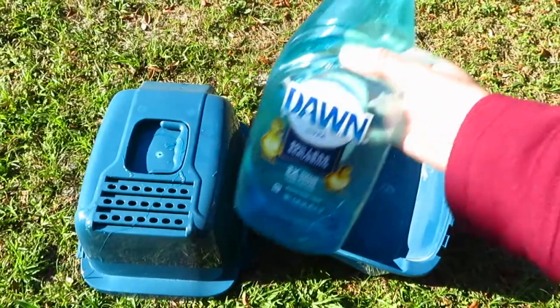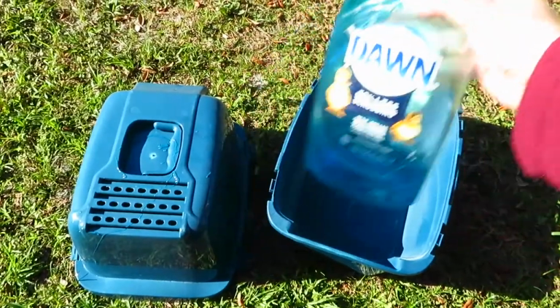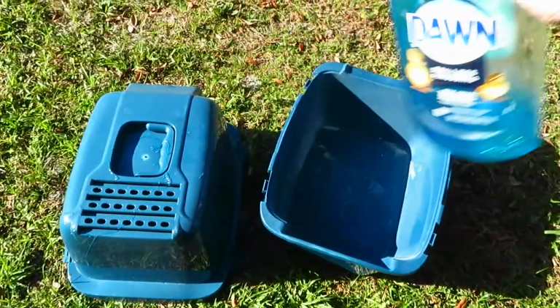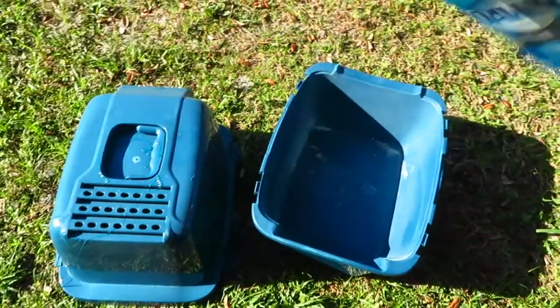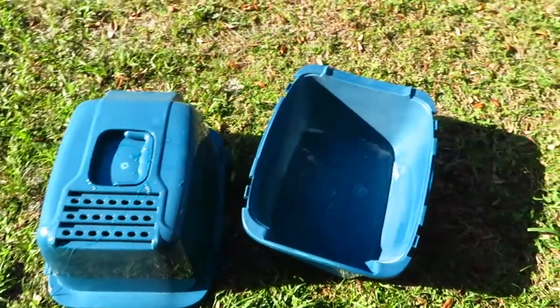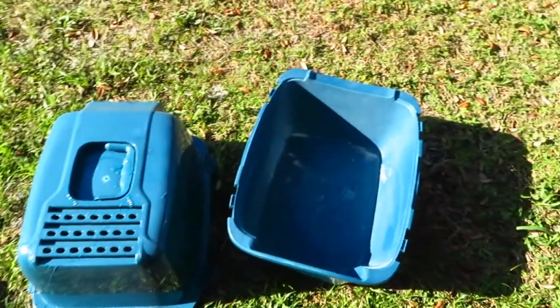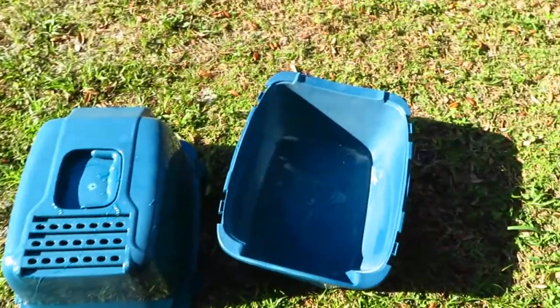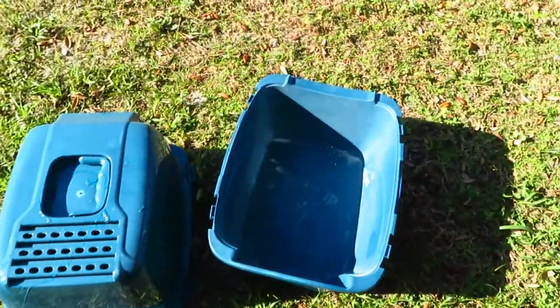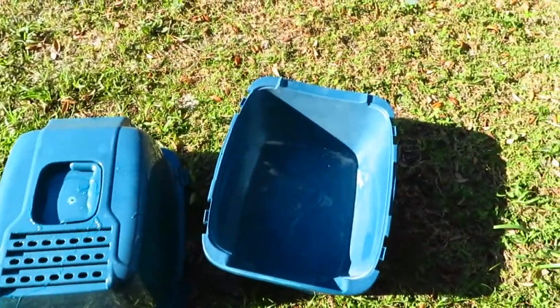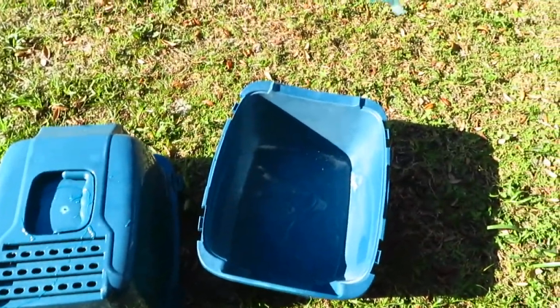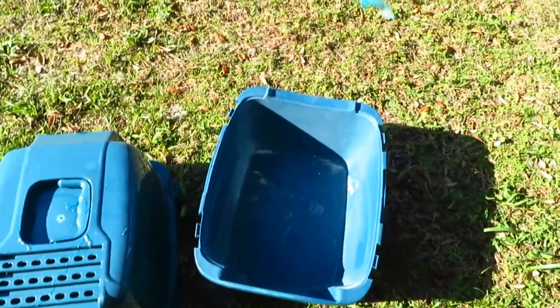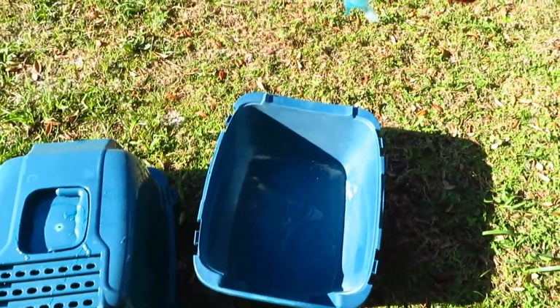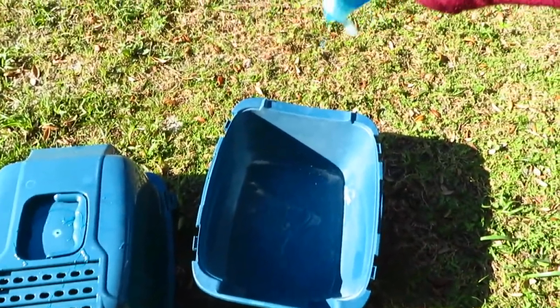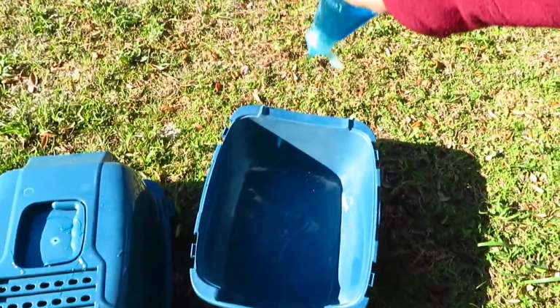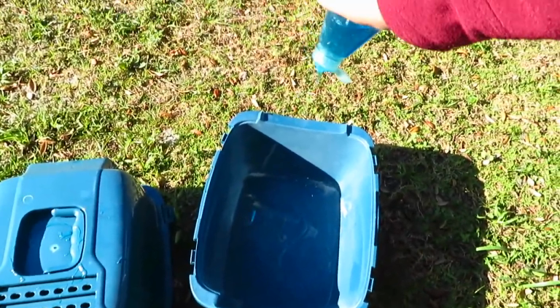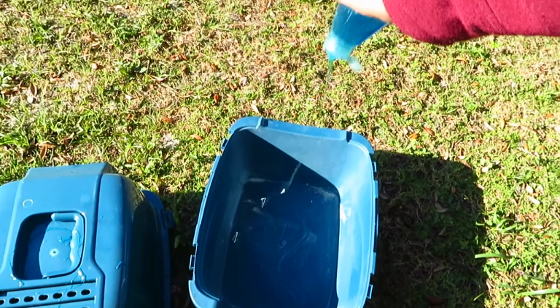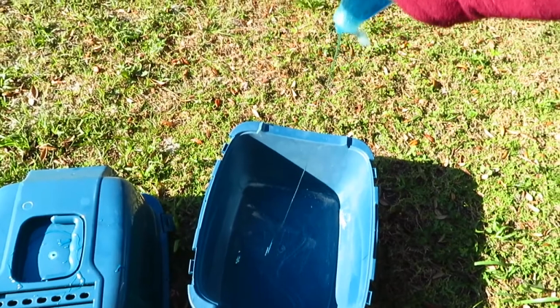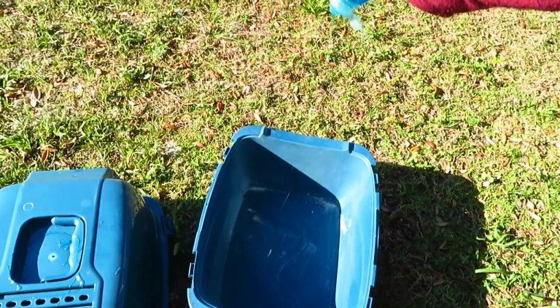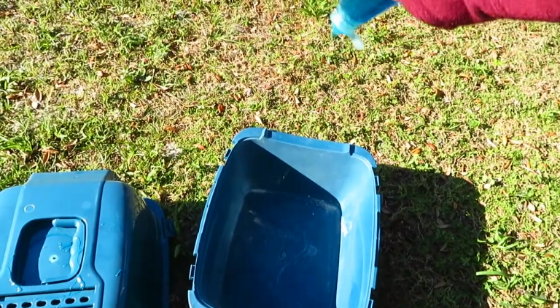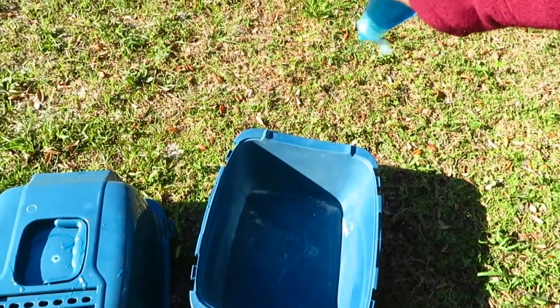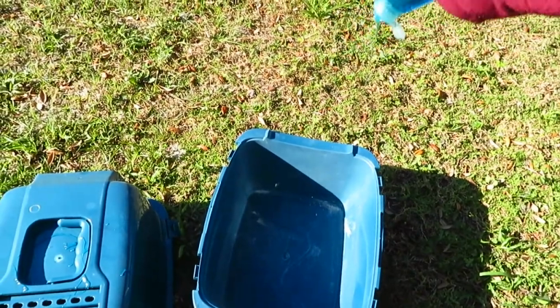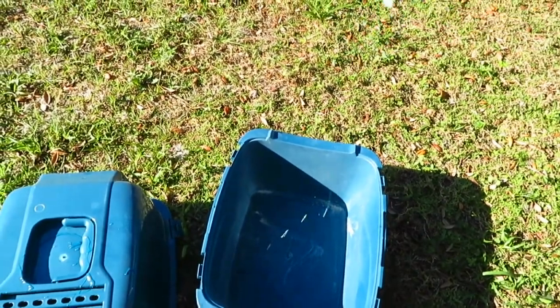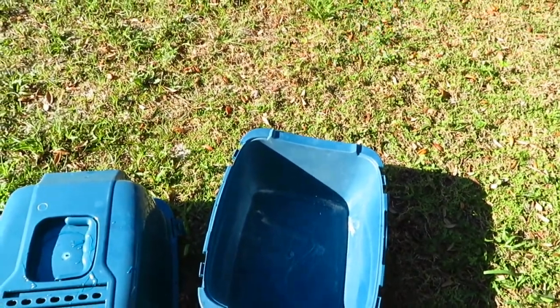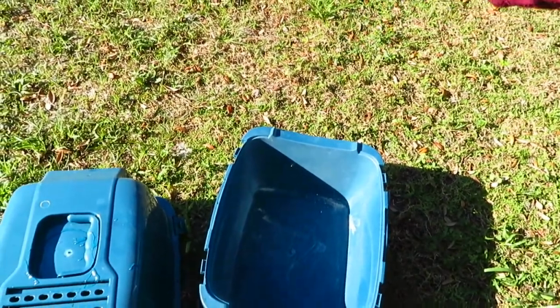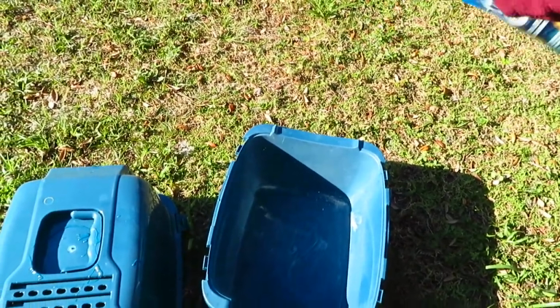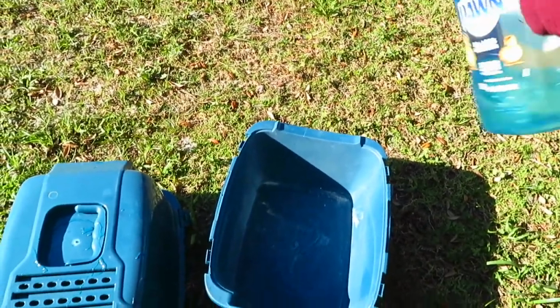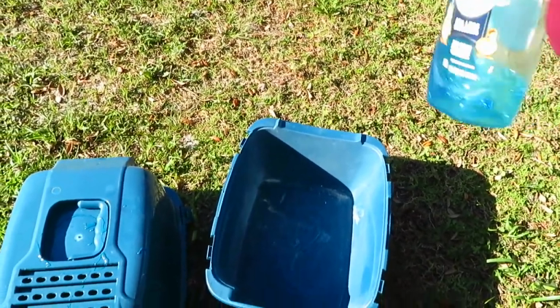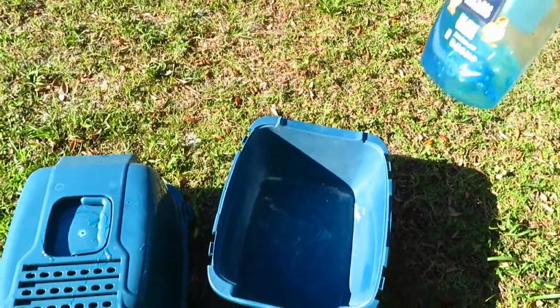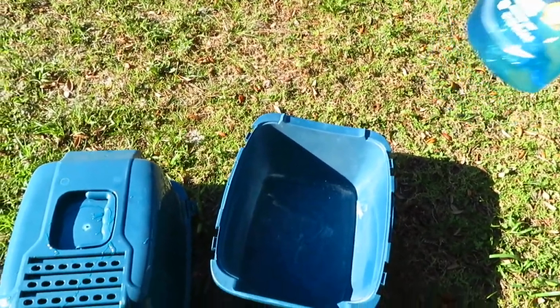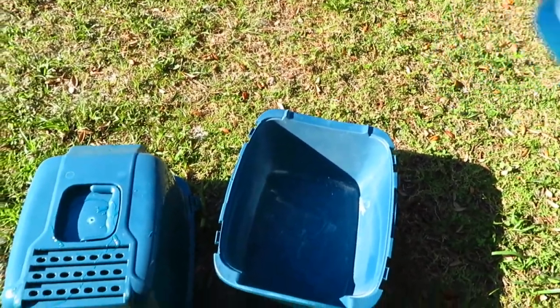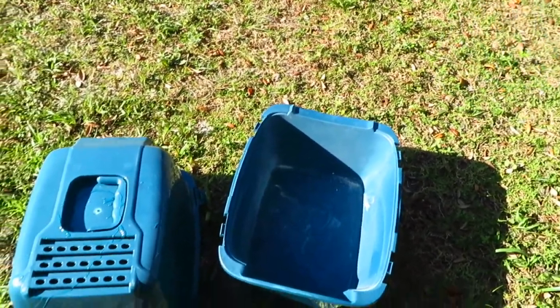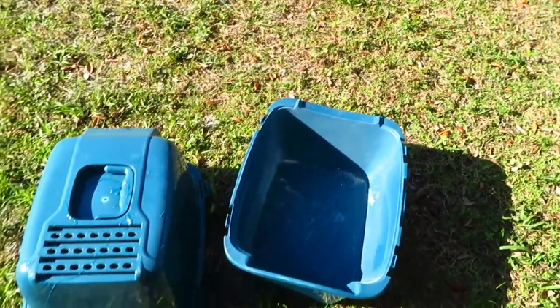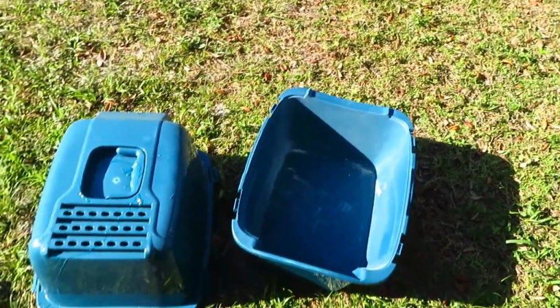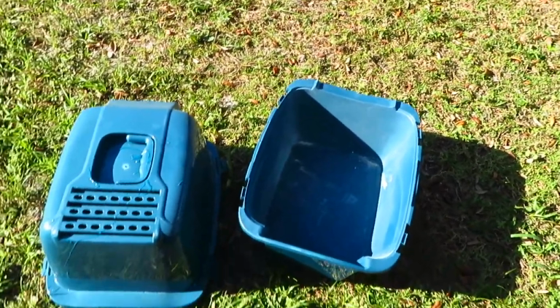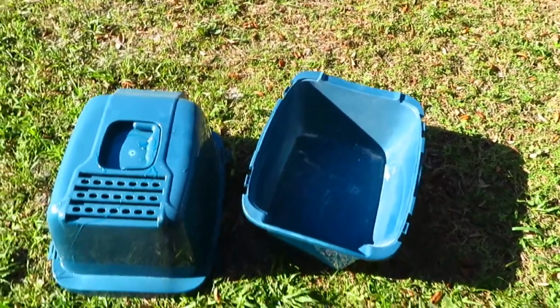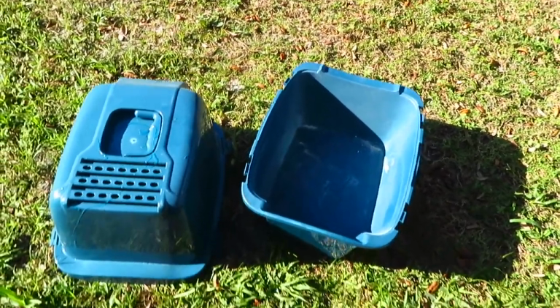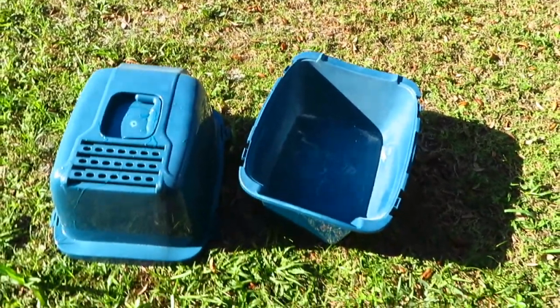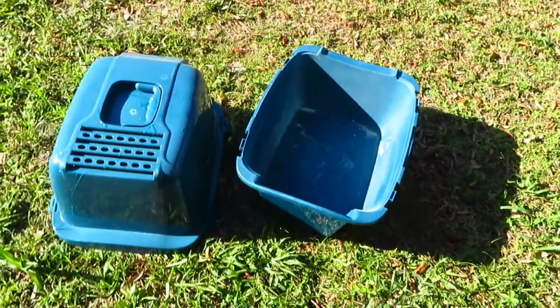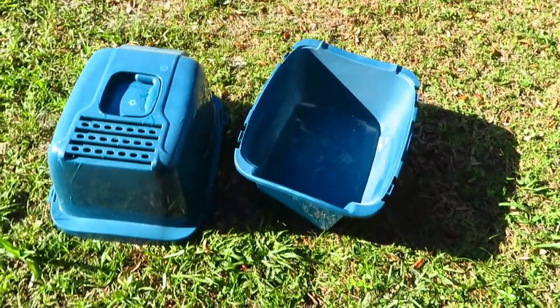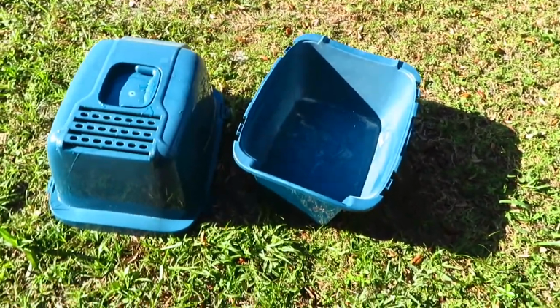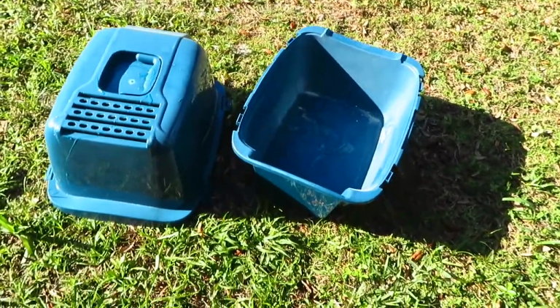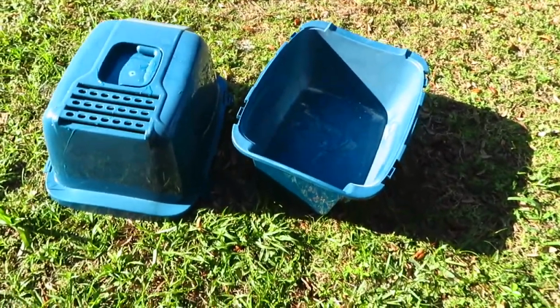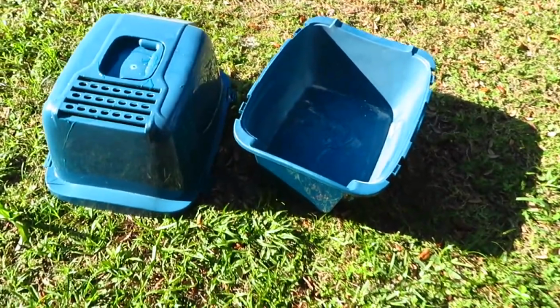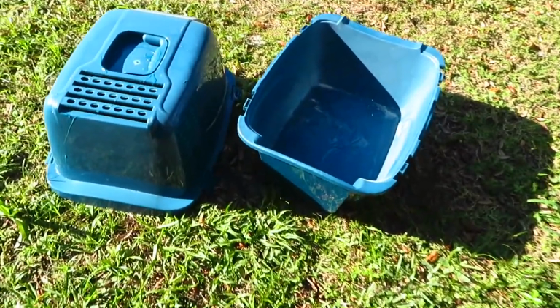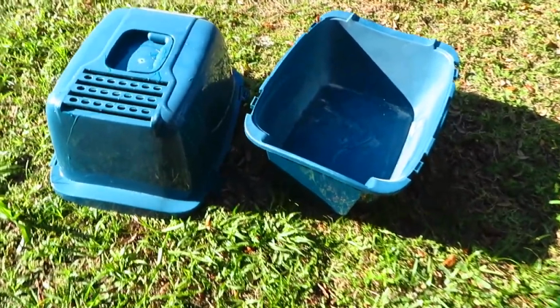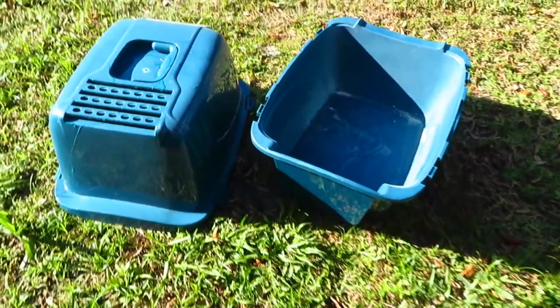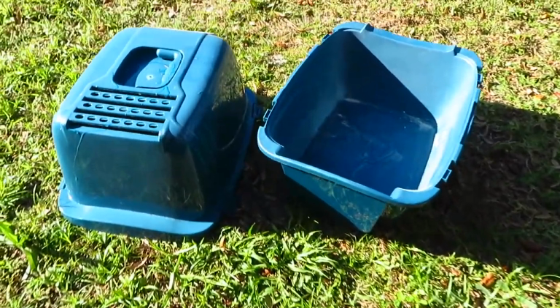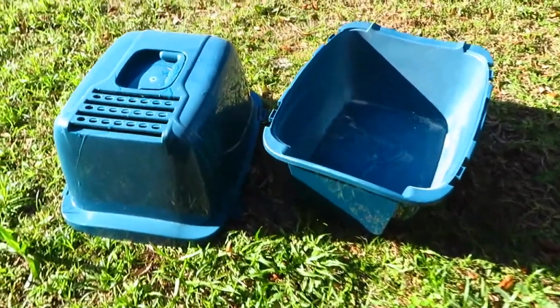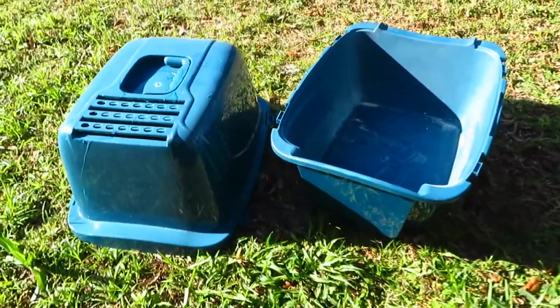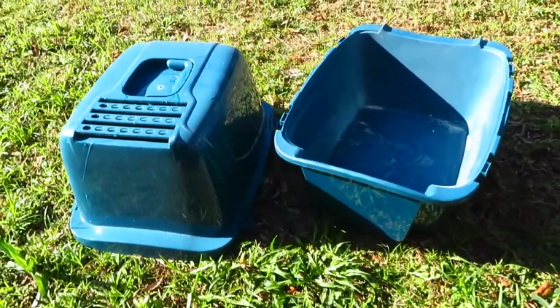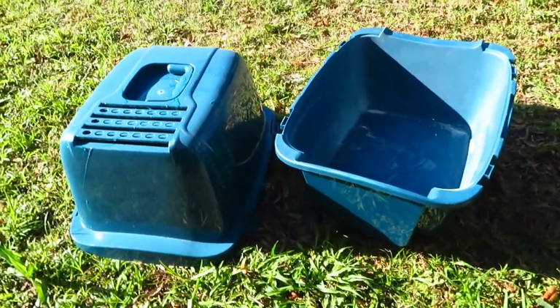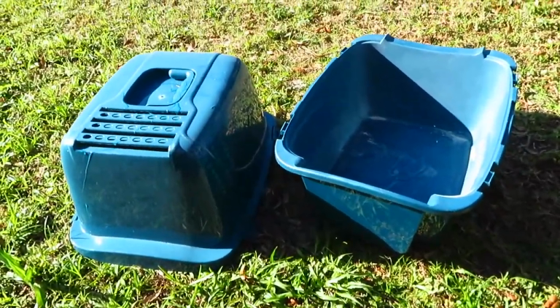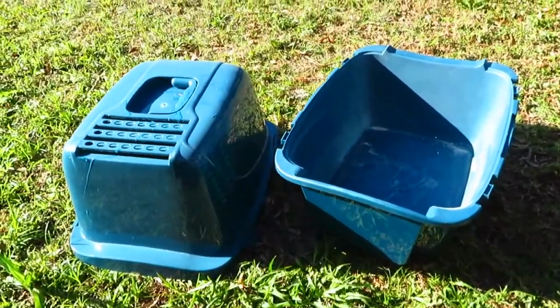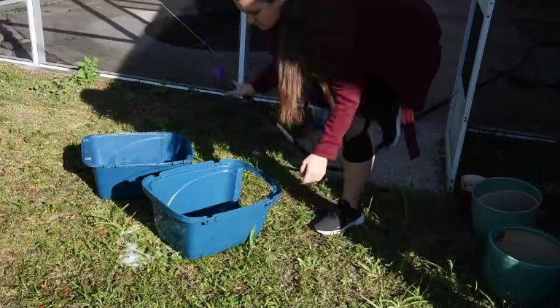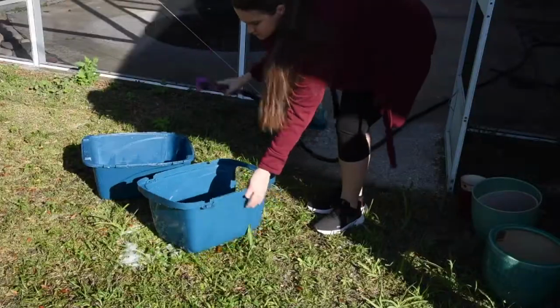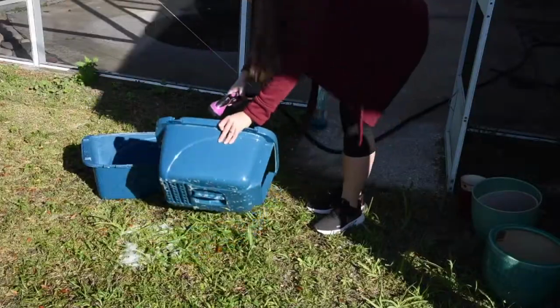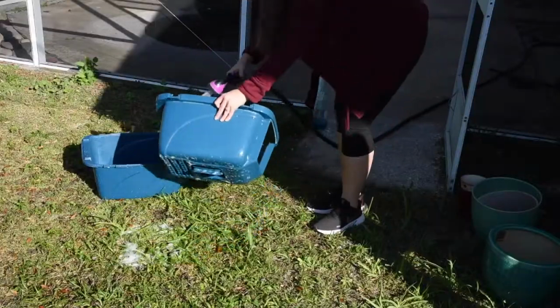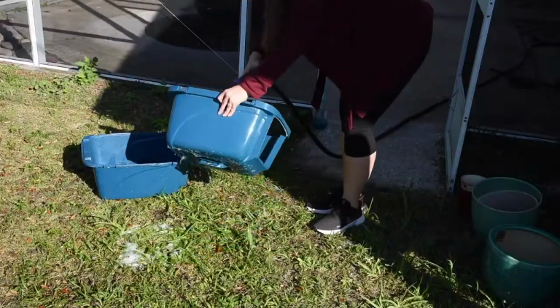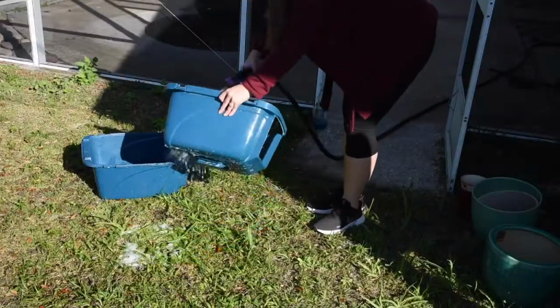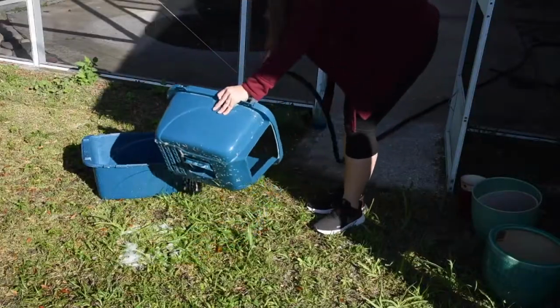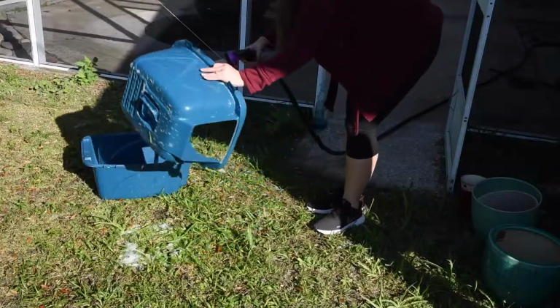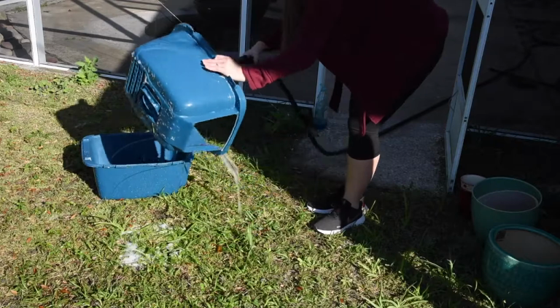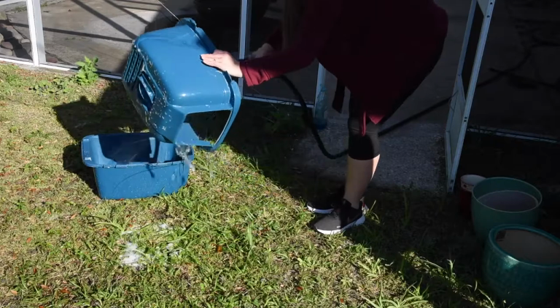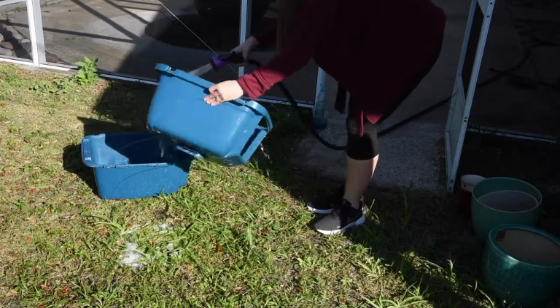Last but not least, I take the litter box outside and clean it with Dawn soap. This kills all the germs and any odors.